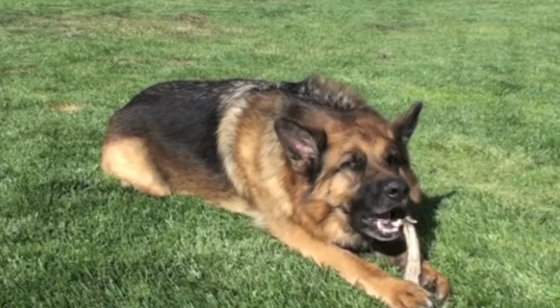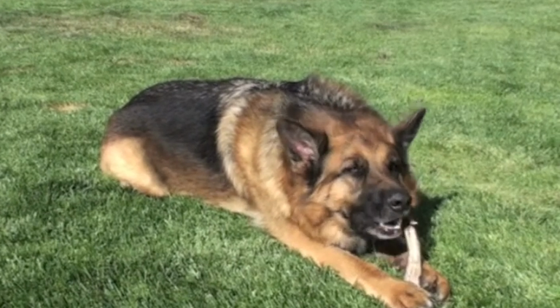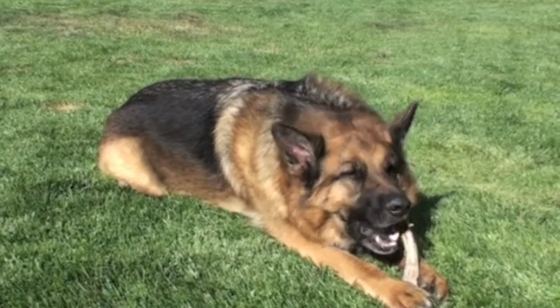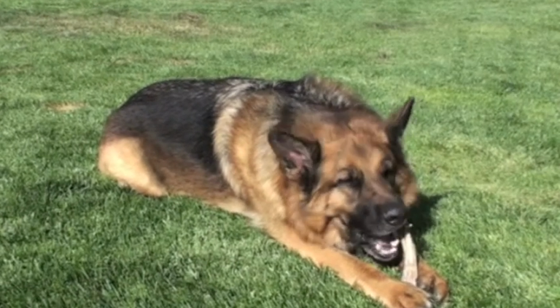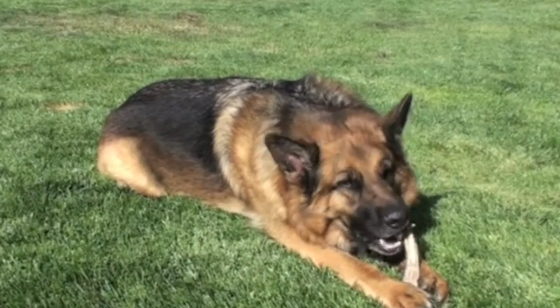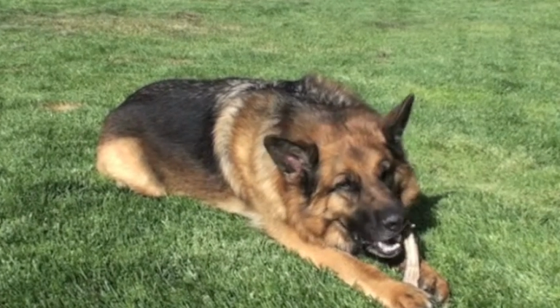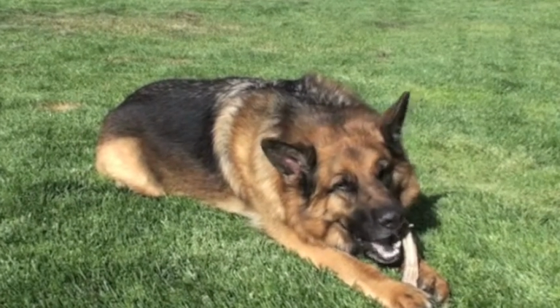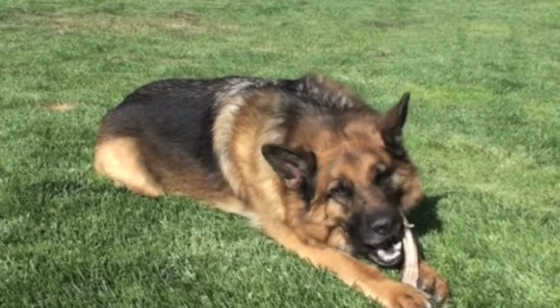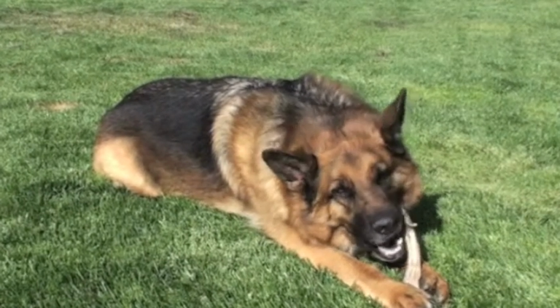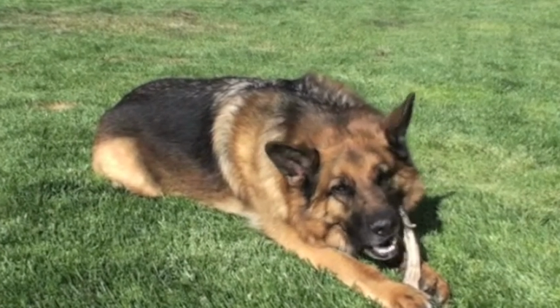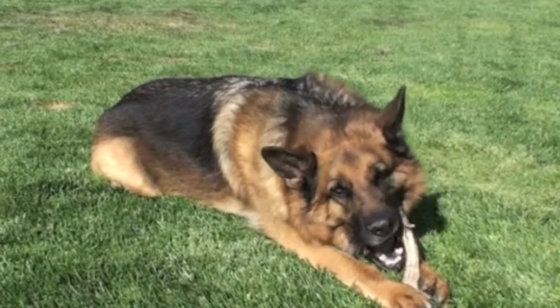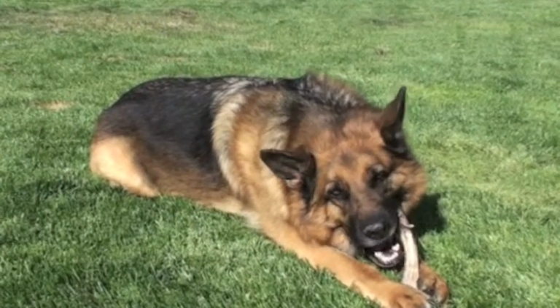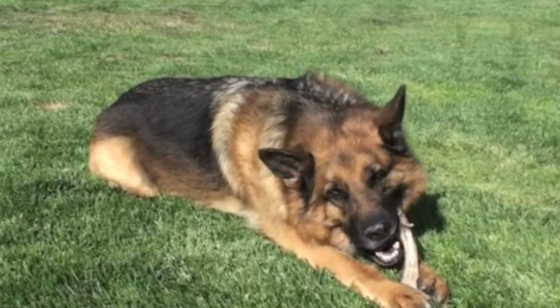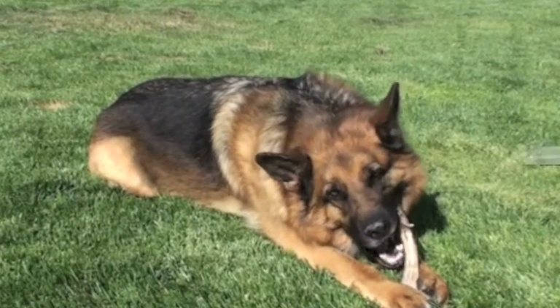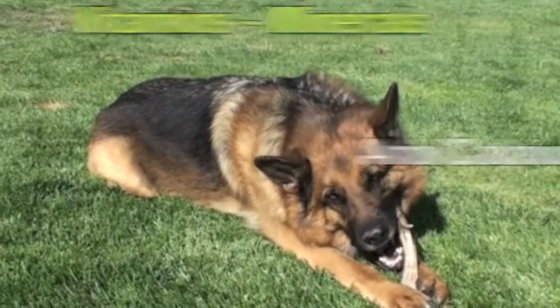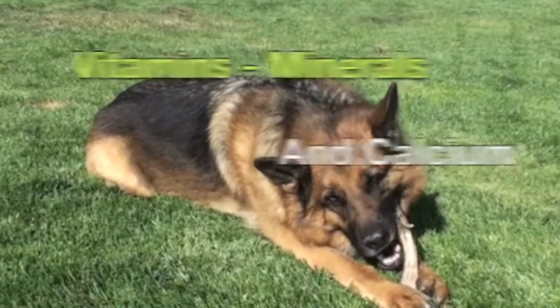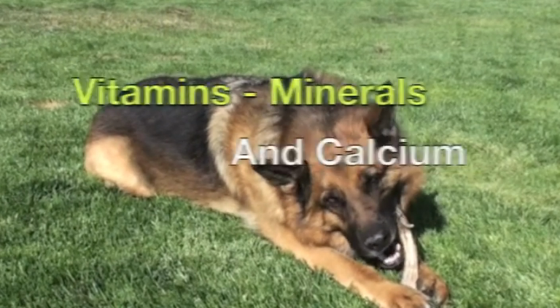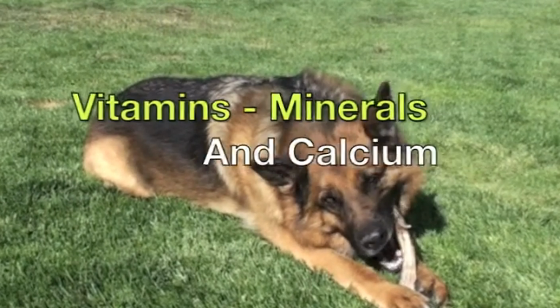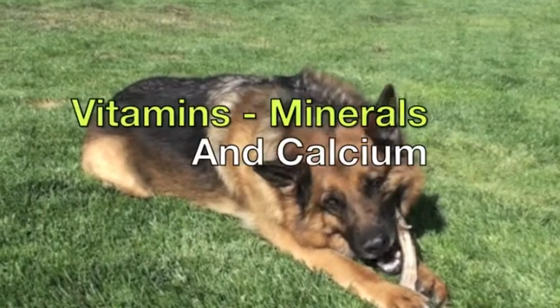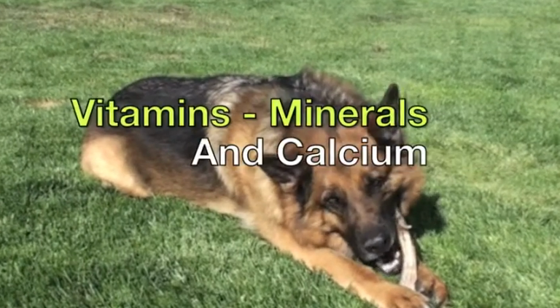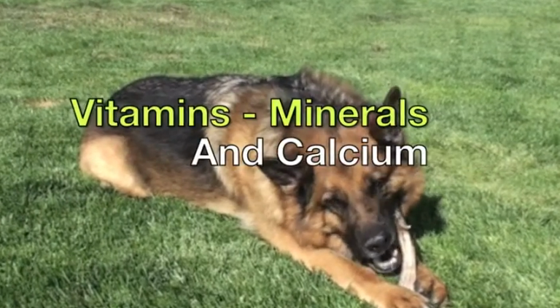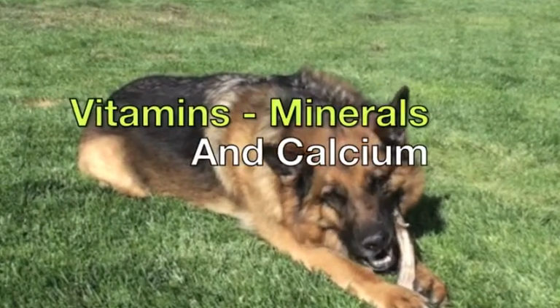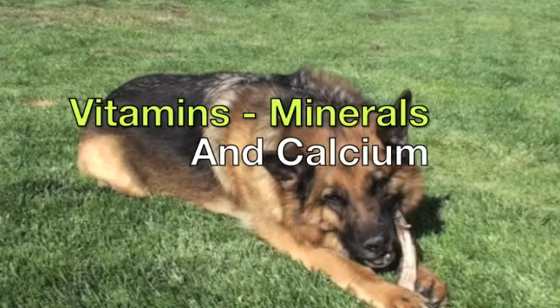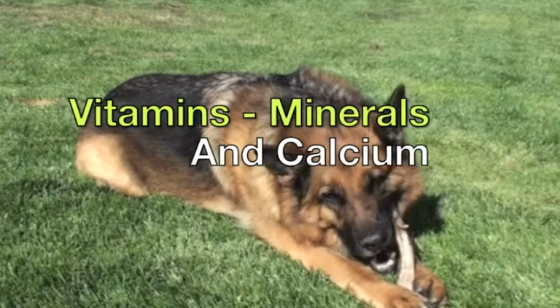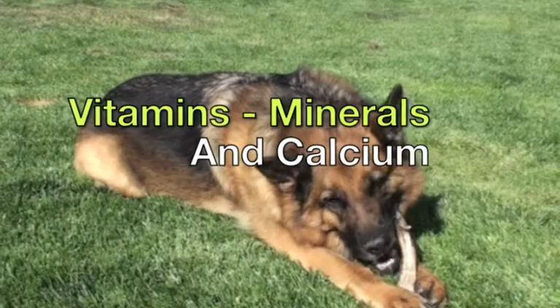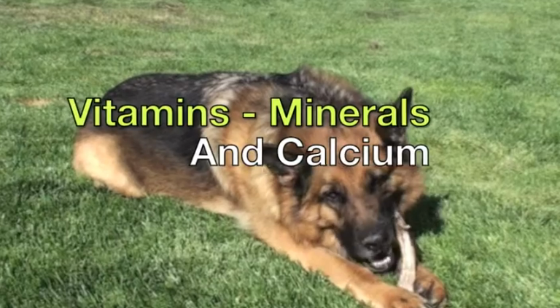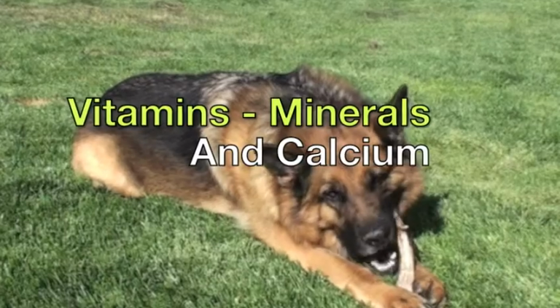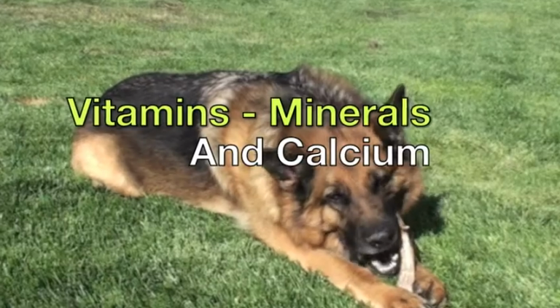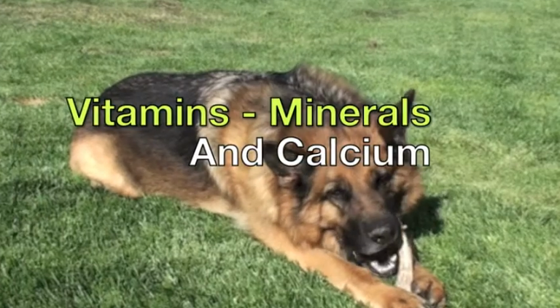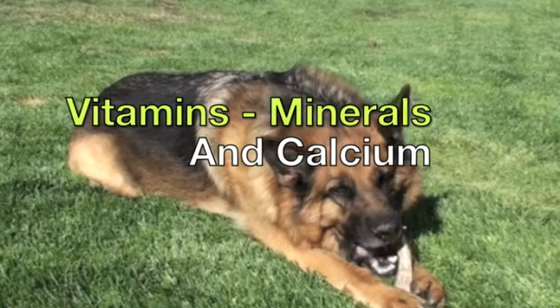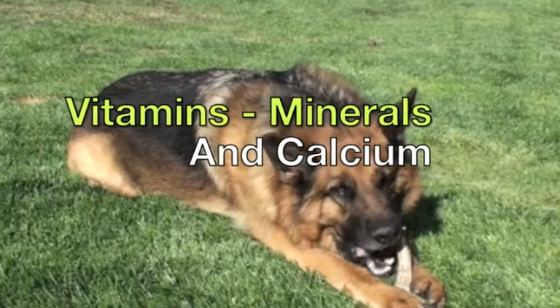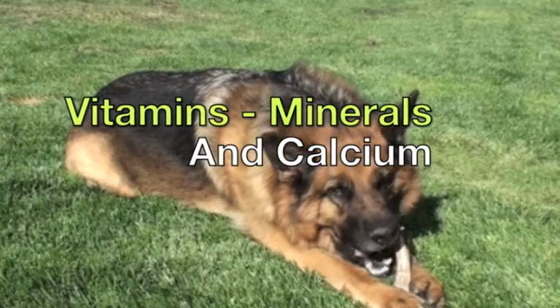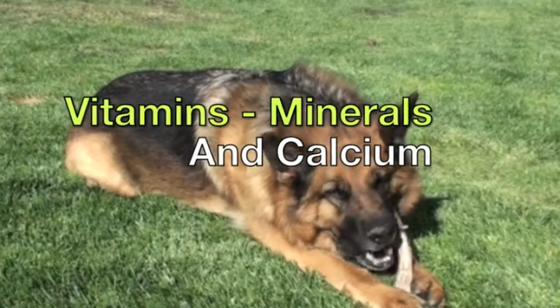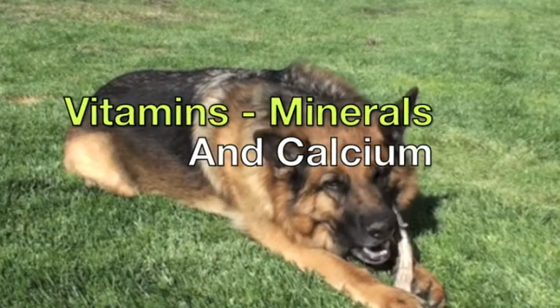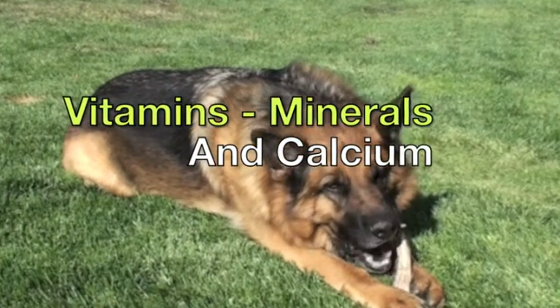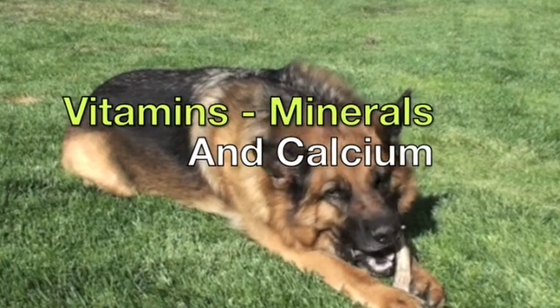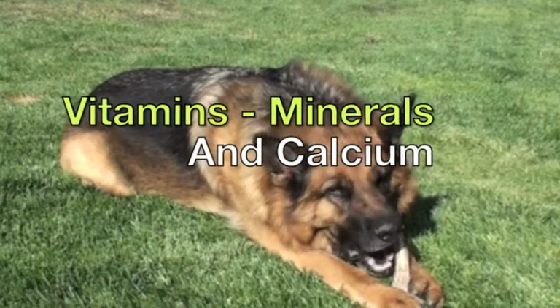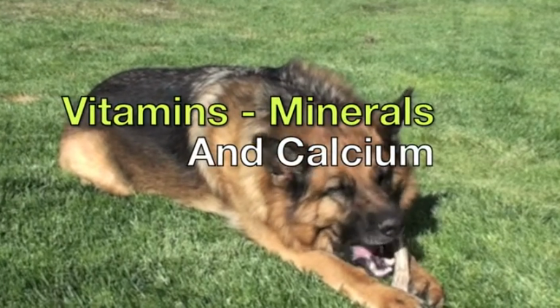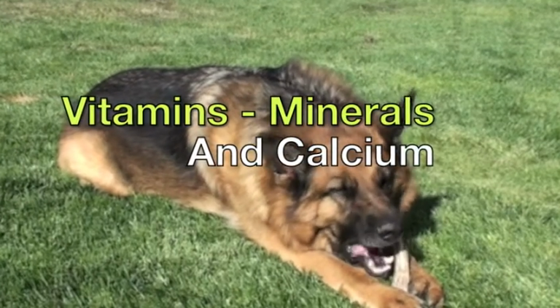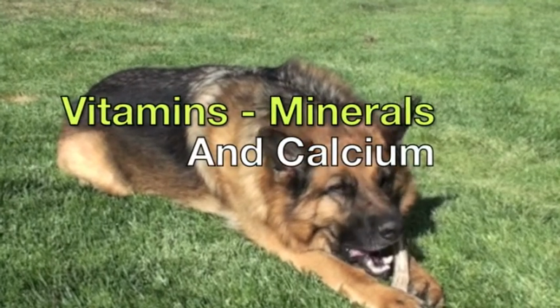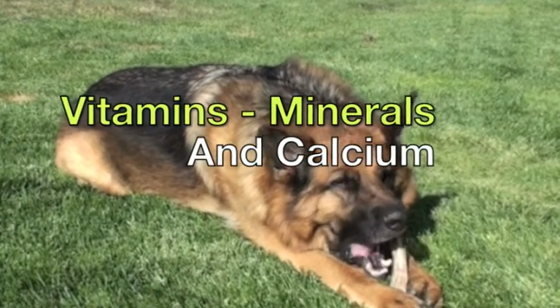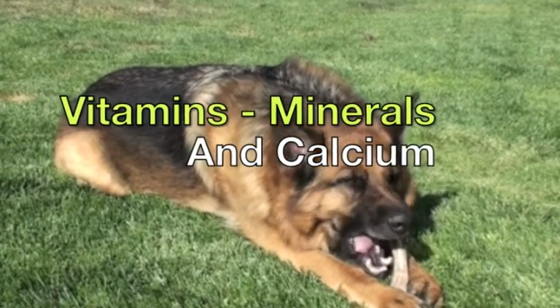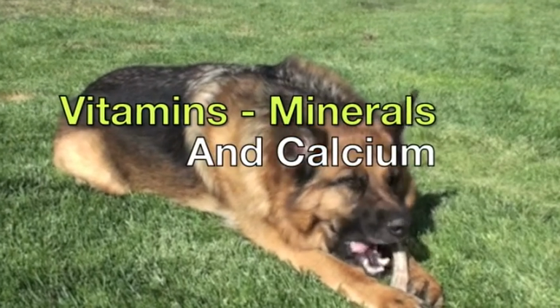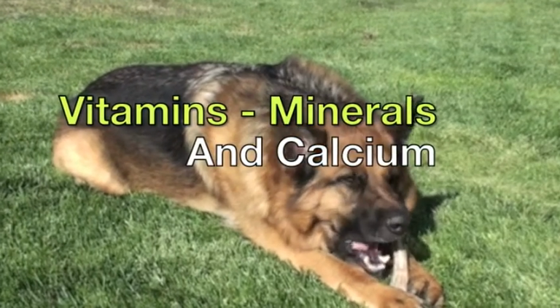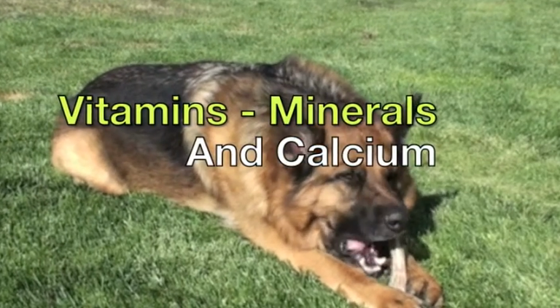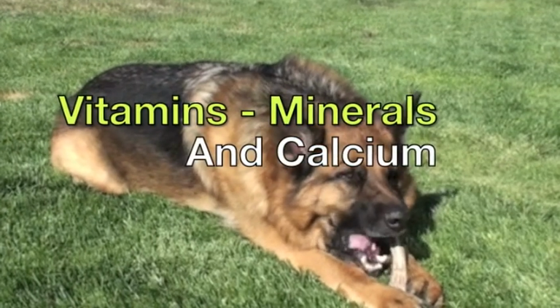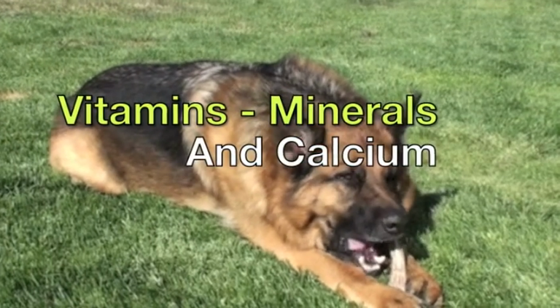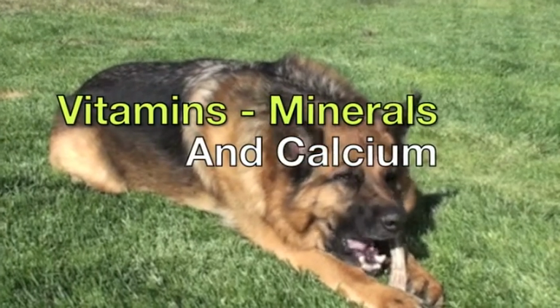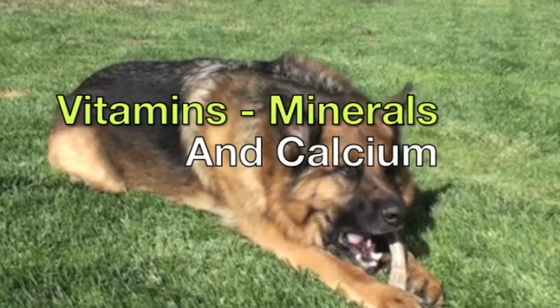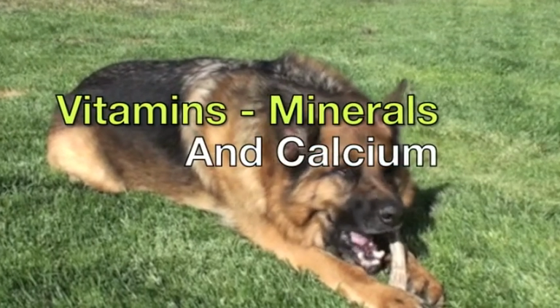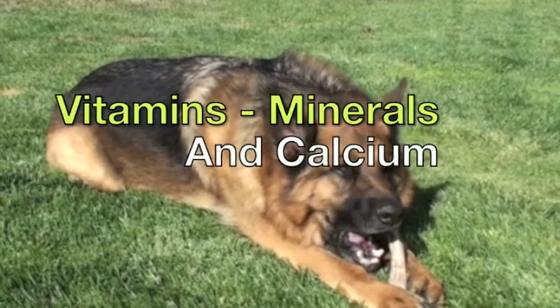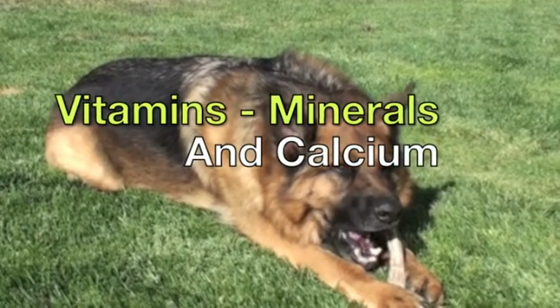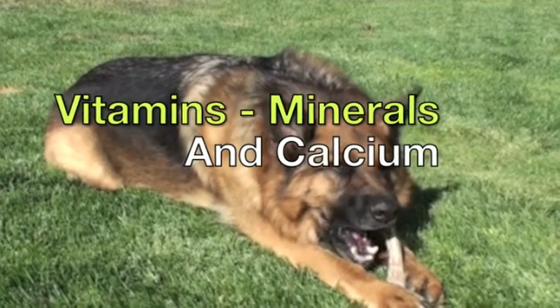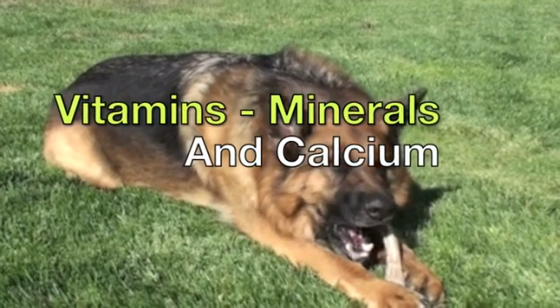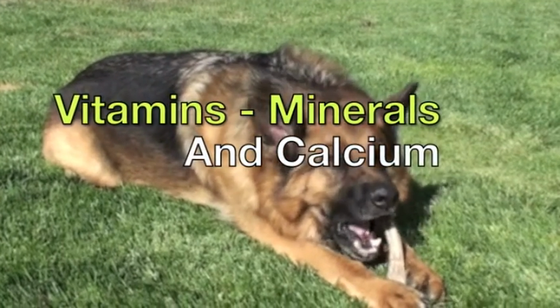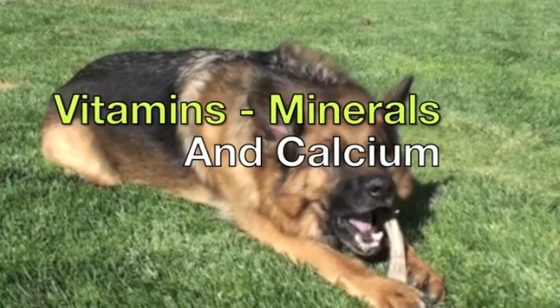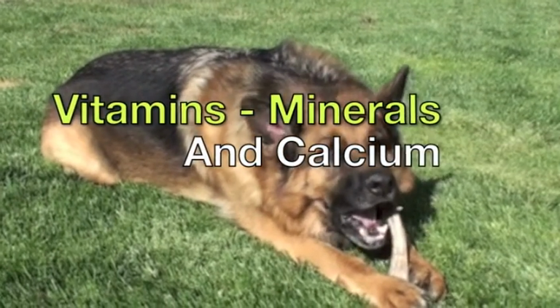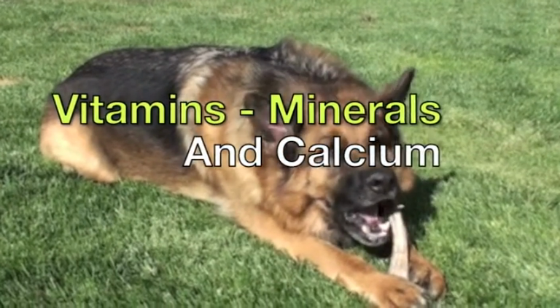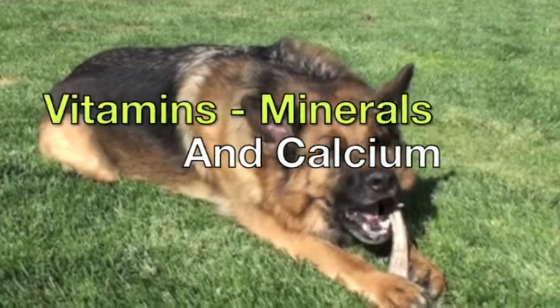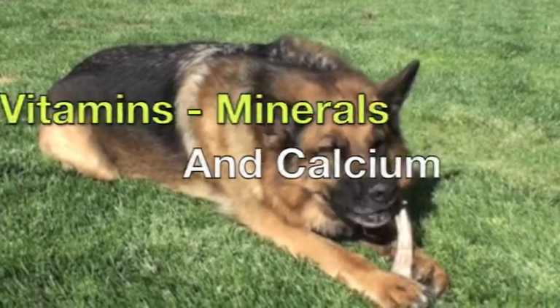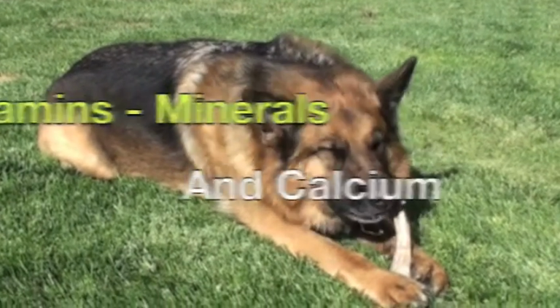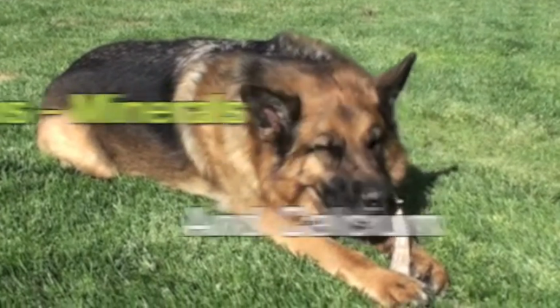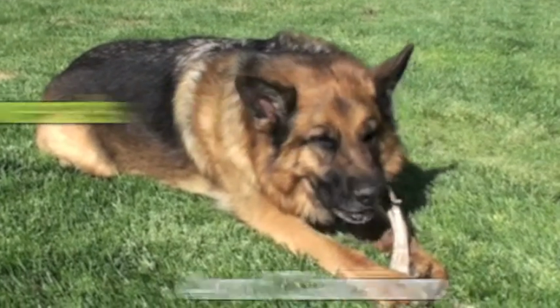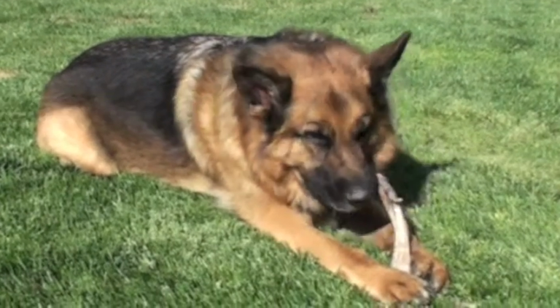They provide an excellent source of vitamins, minerals, and calcium which support the overall health and well-being of your dog.